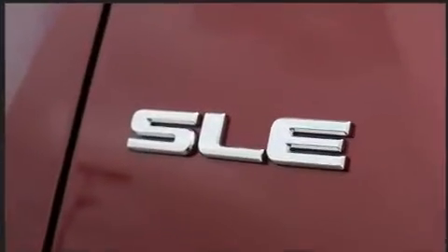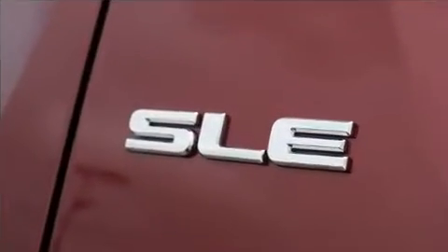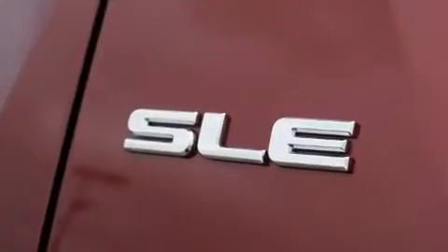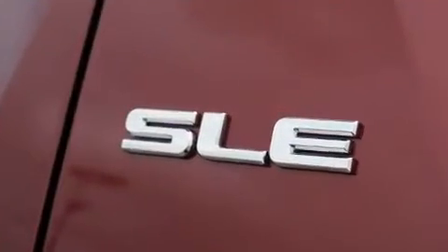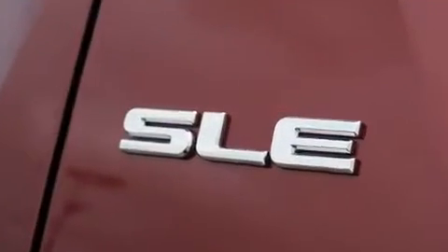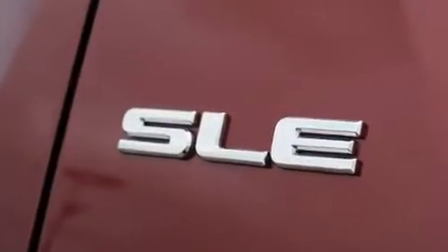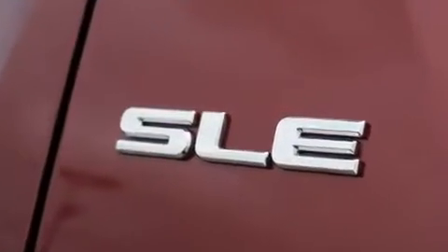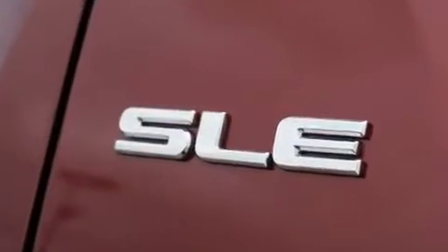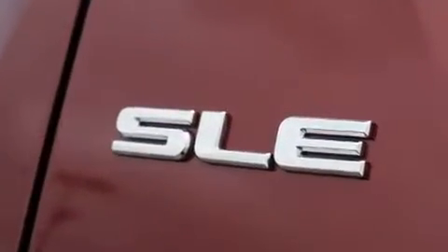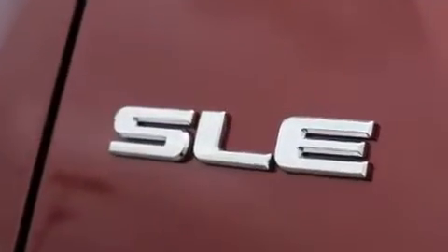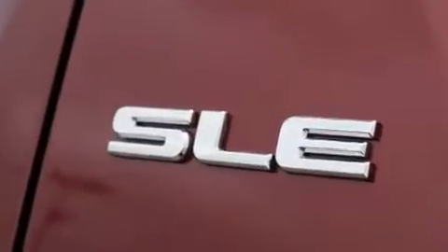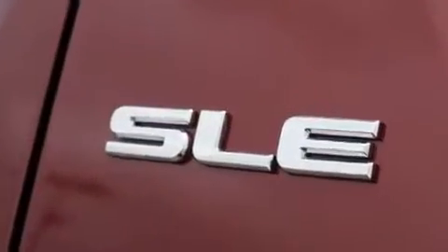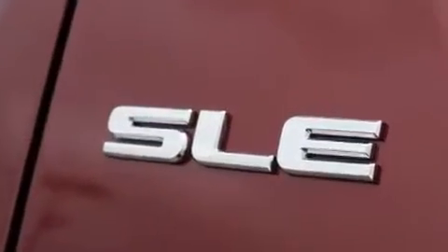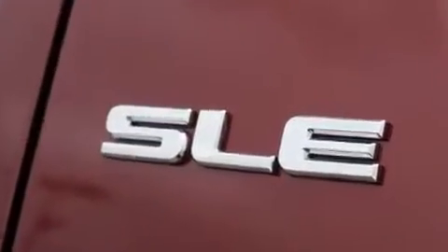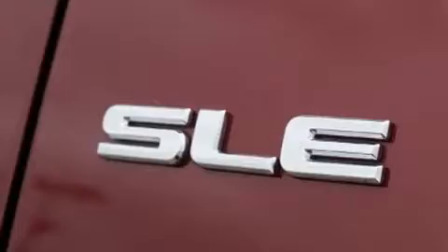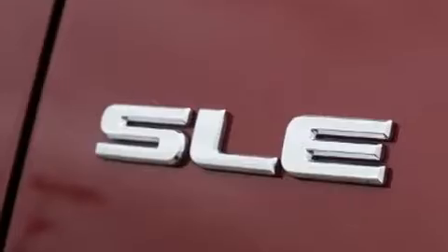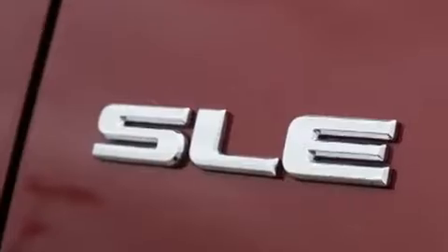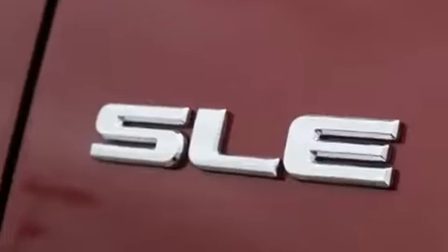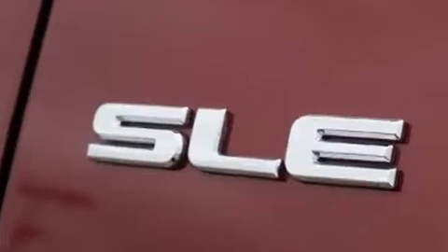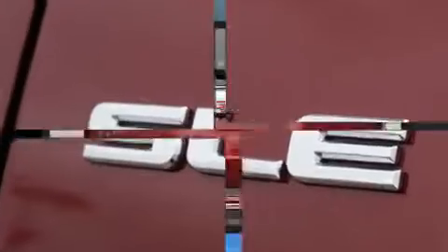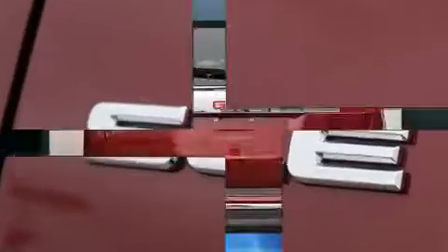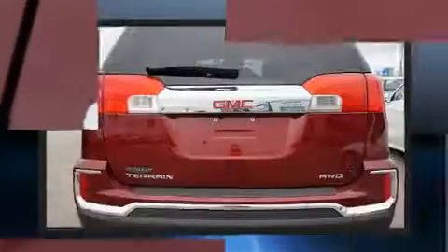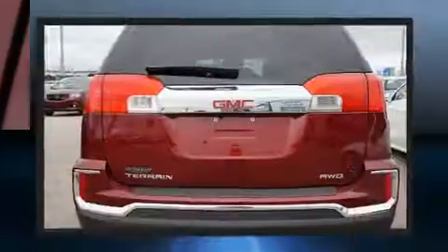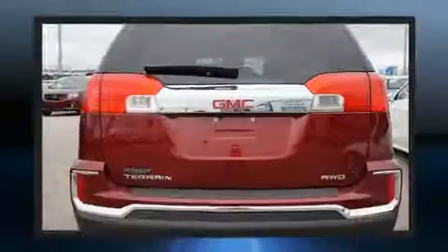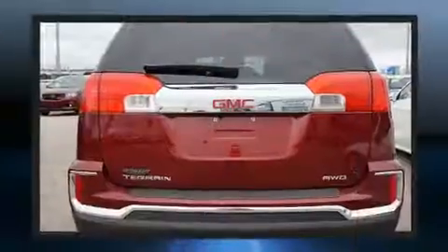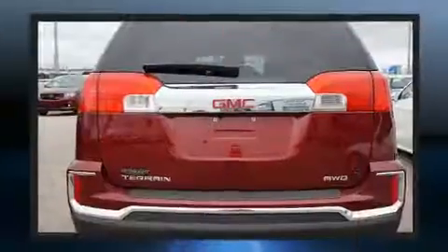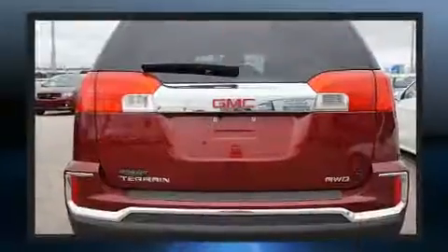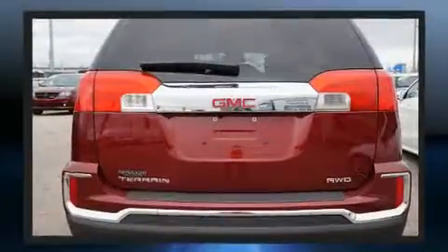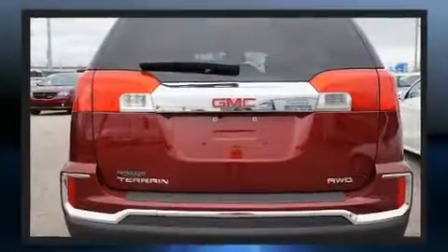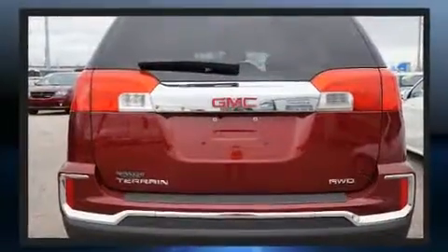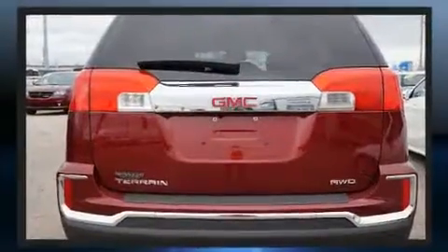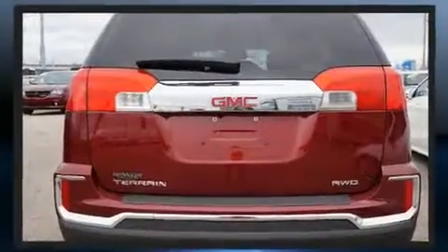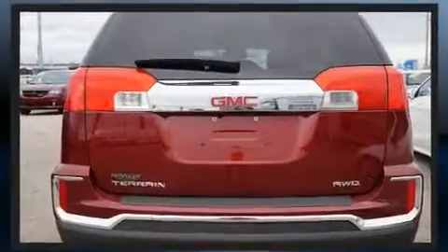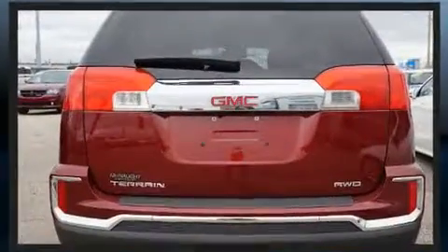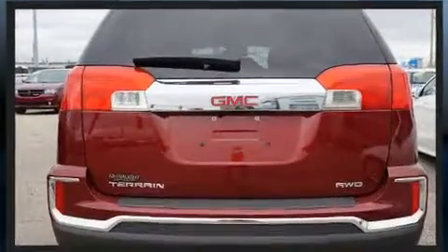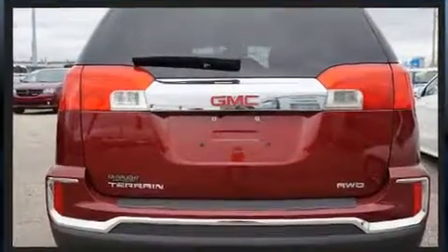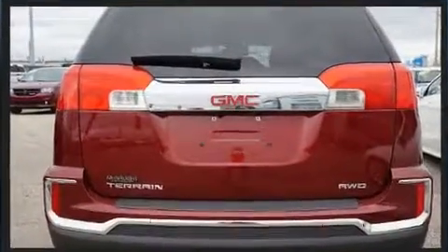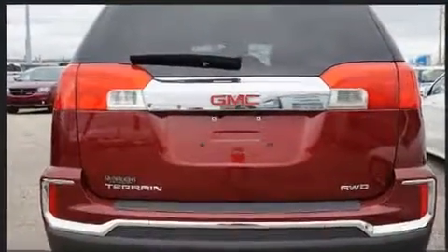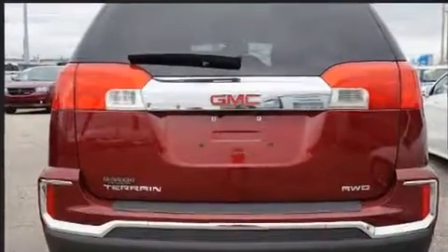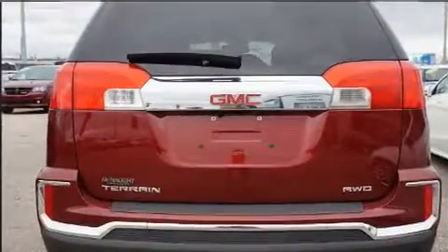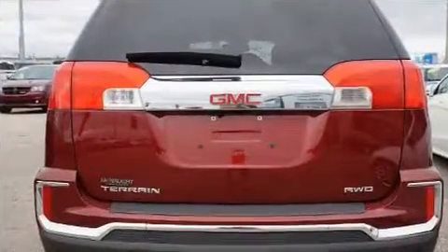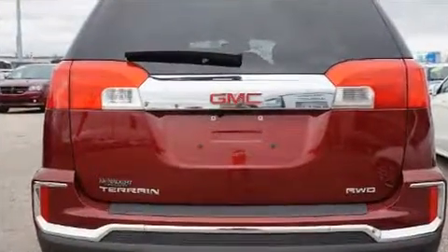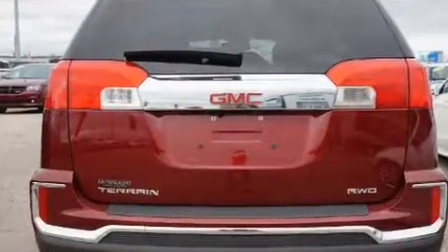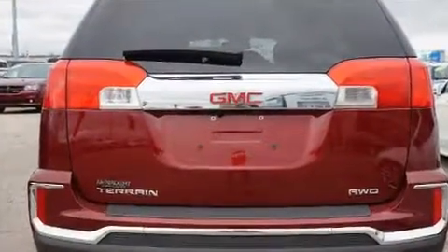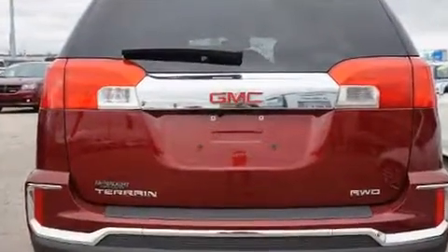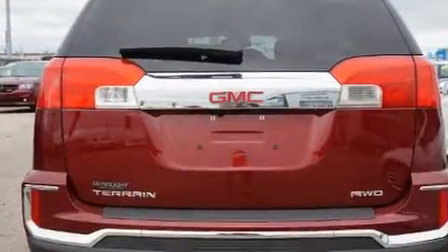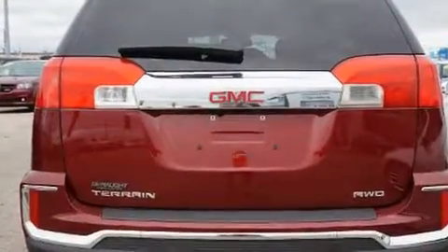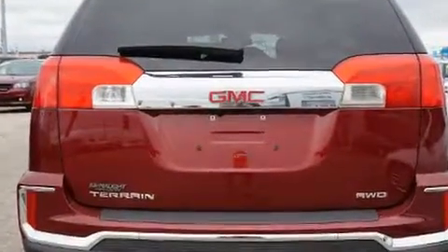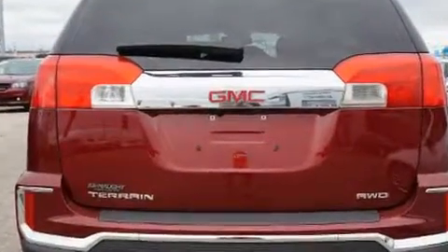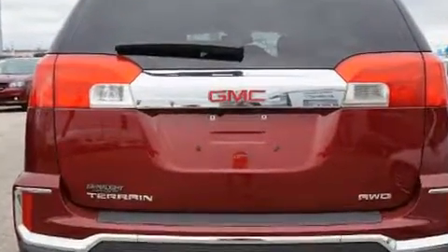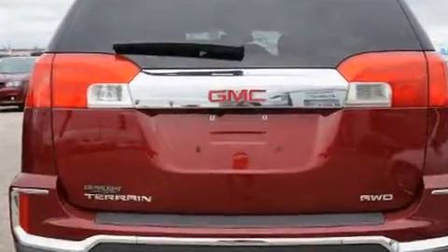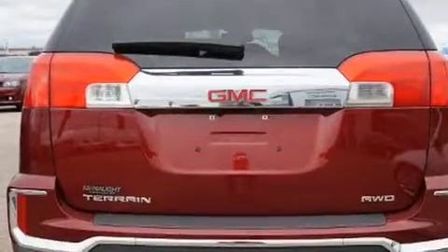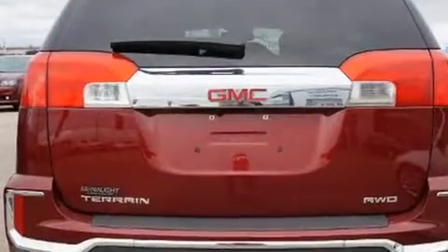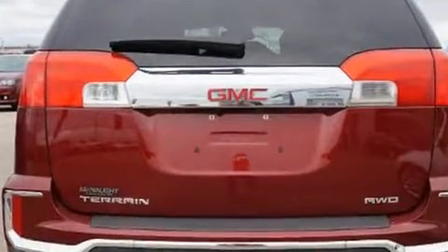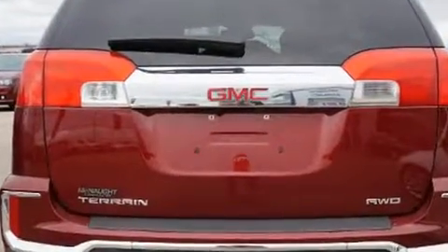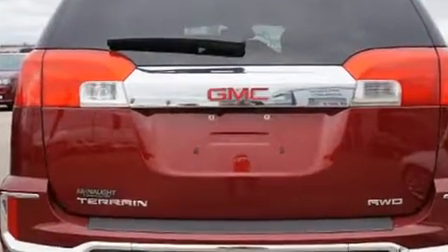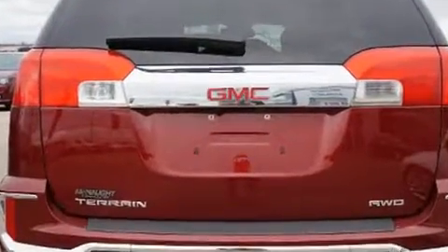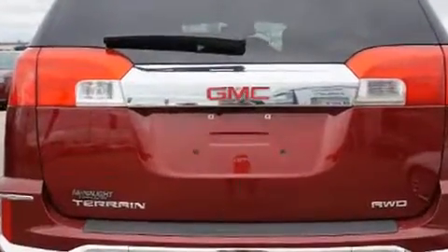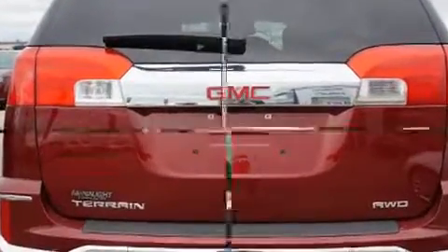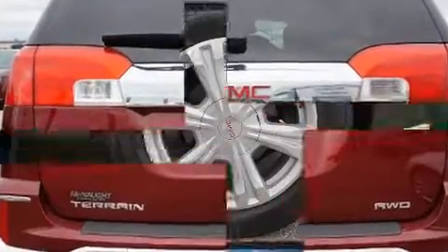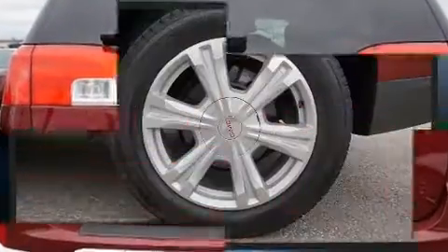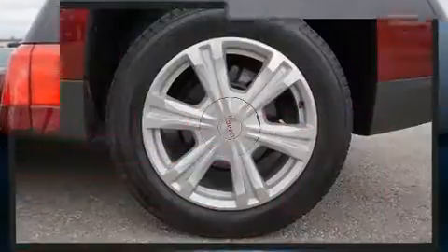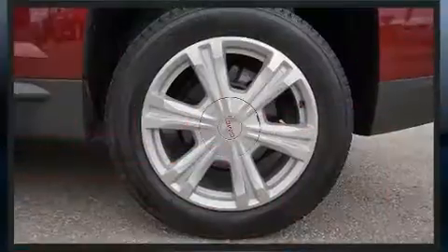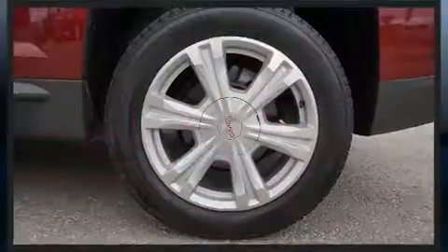Top features include remote keyless entry, delay off headlights, heated door mirrors, and more.